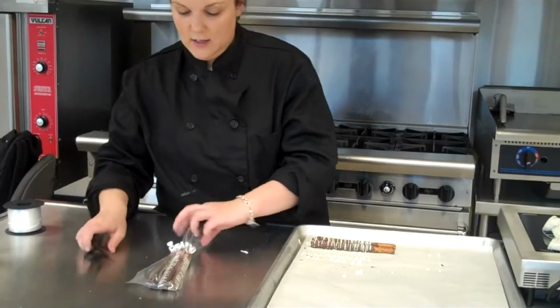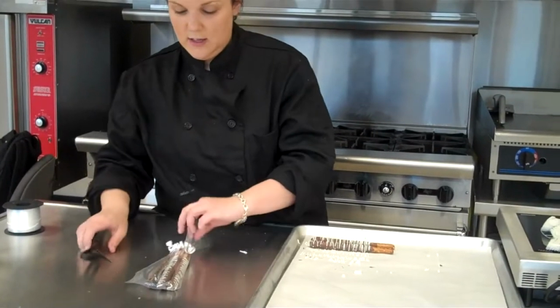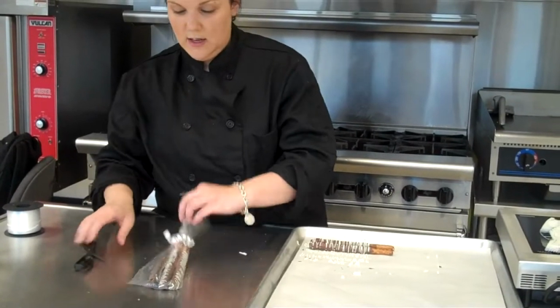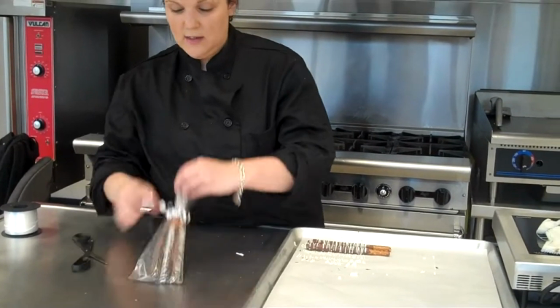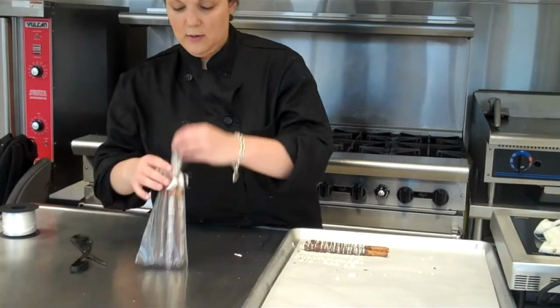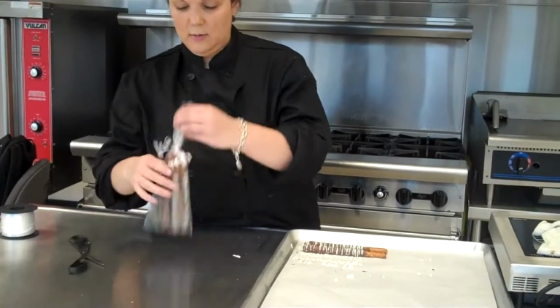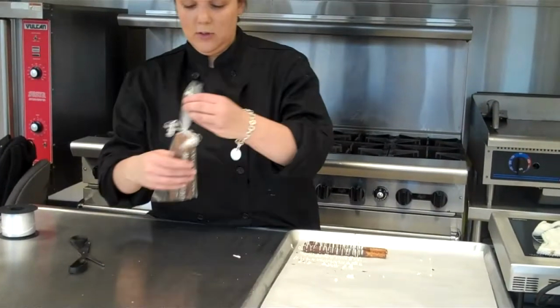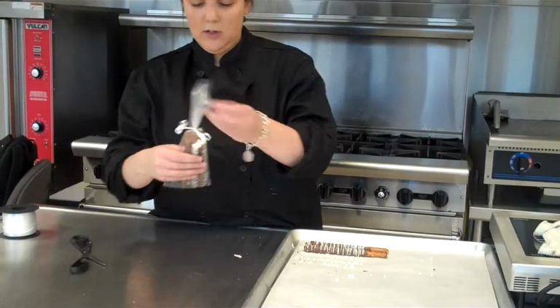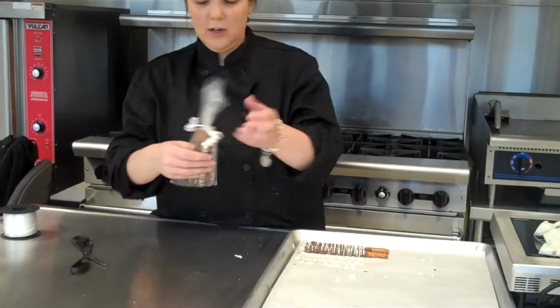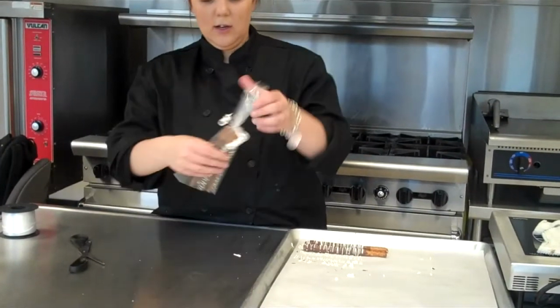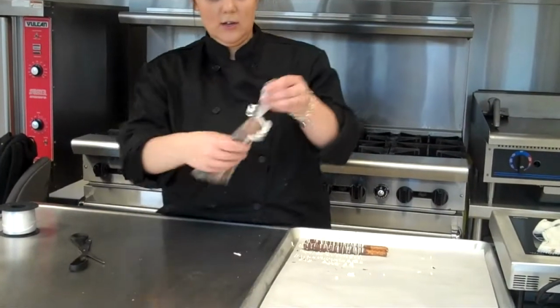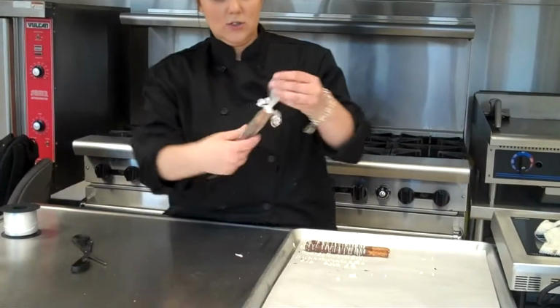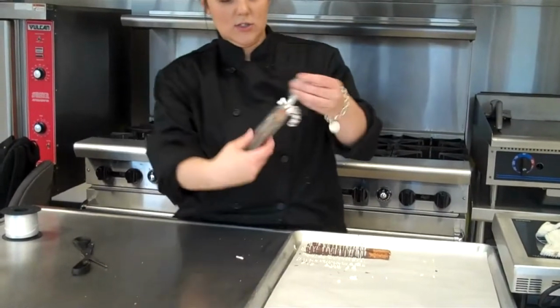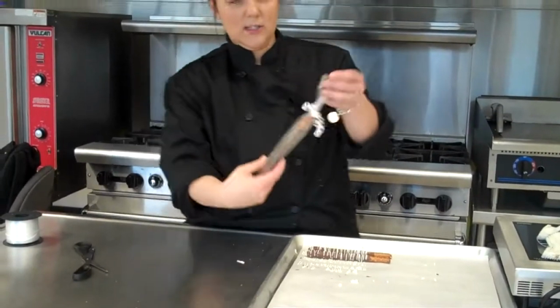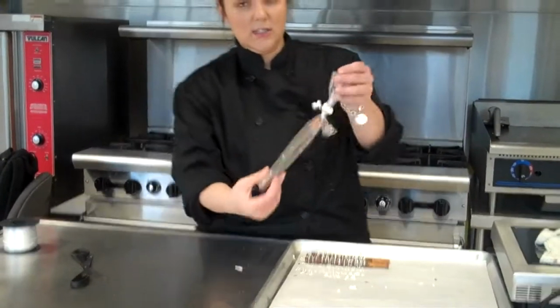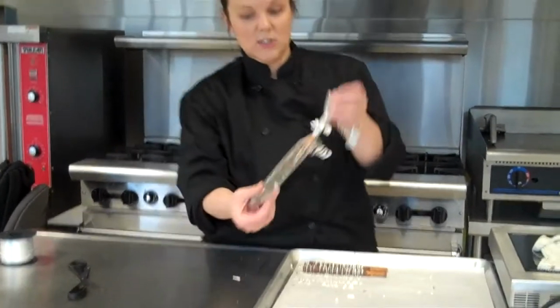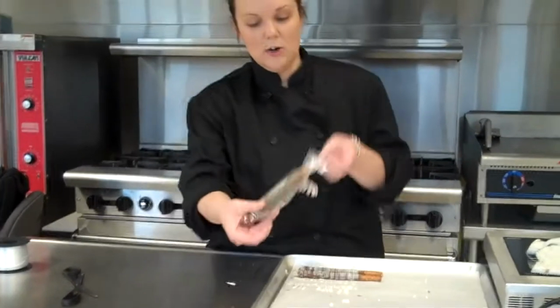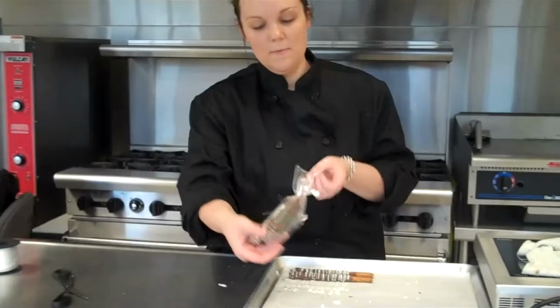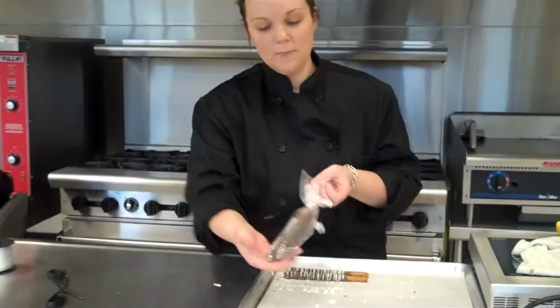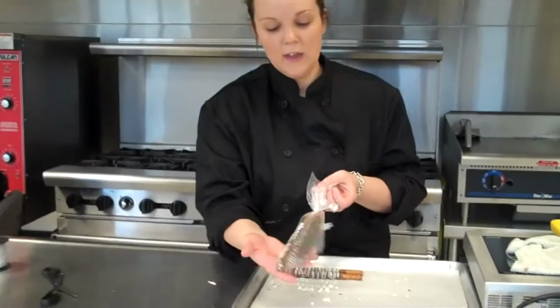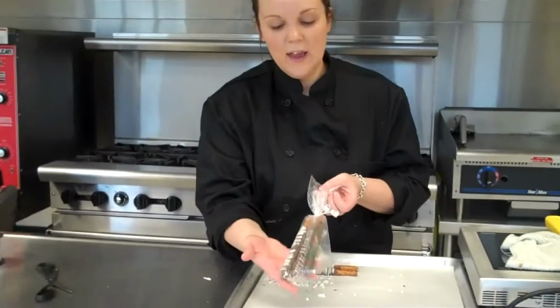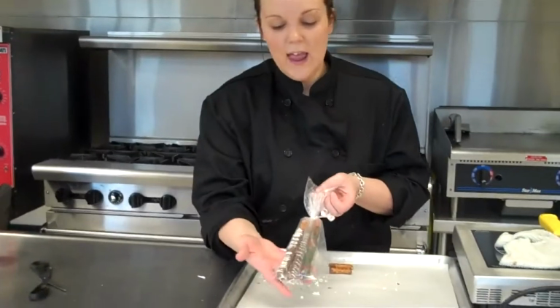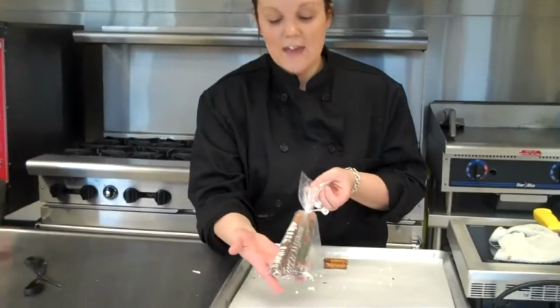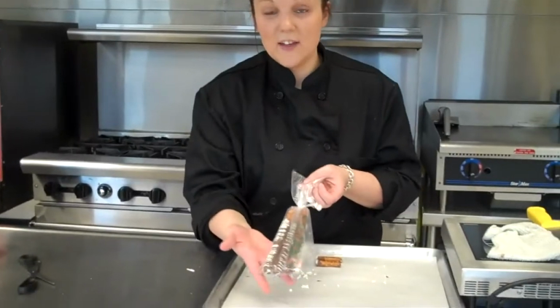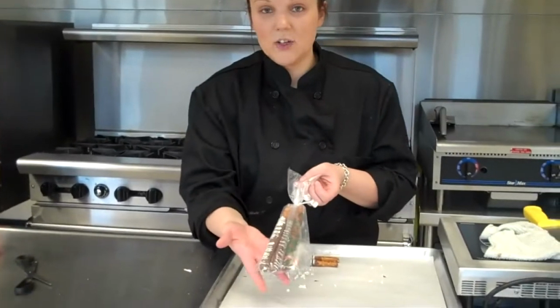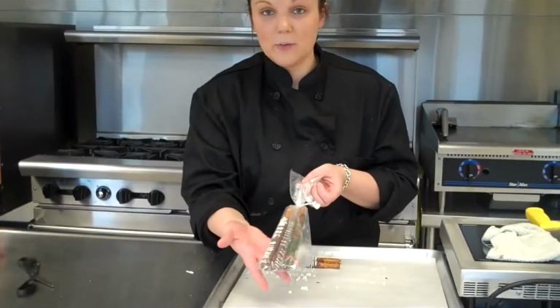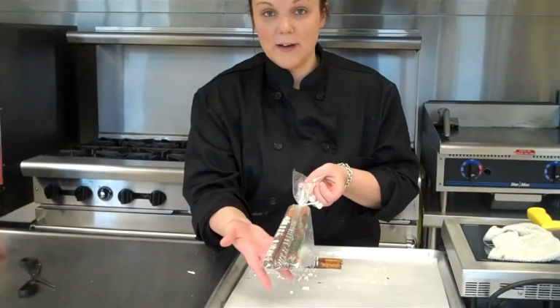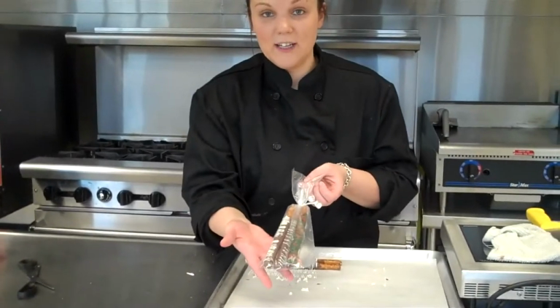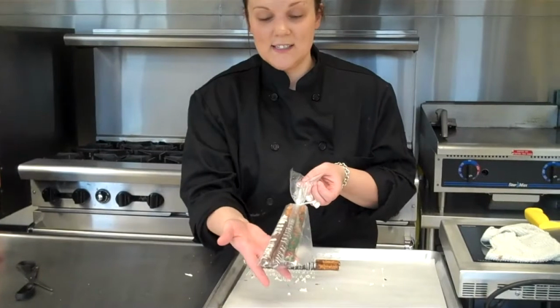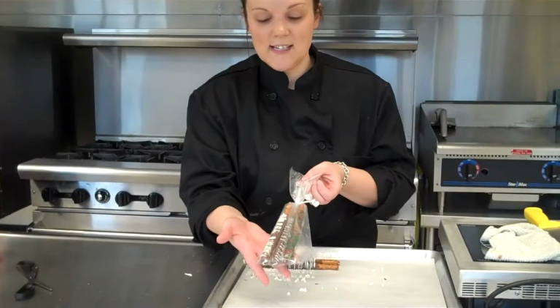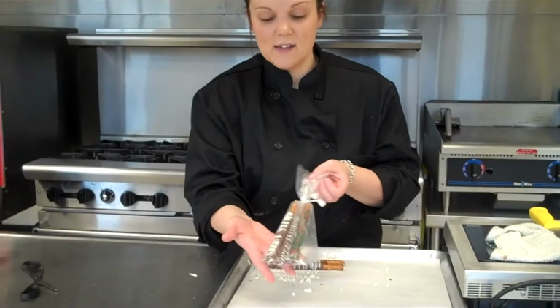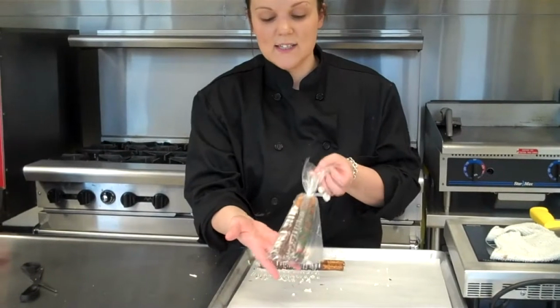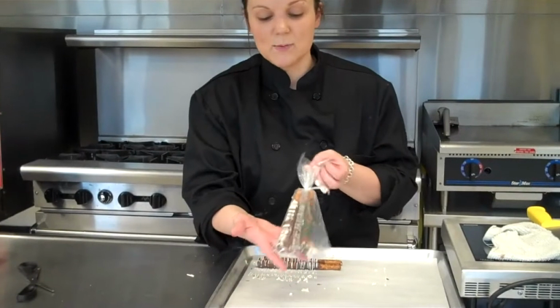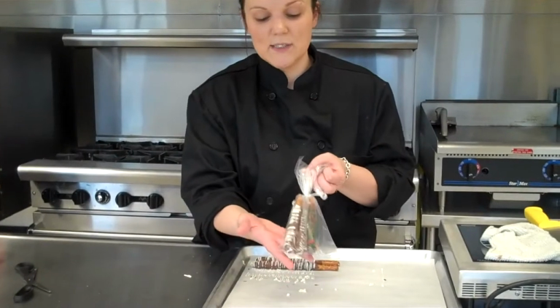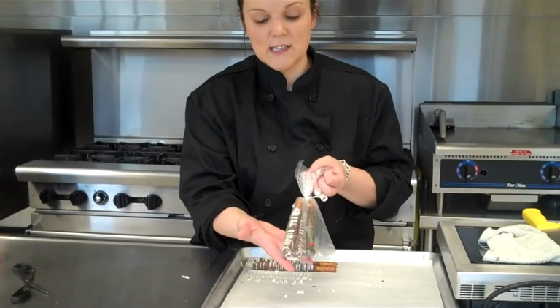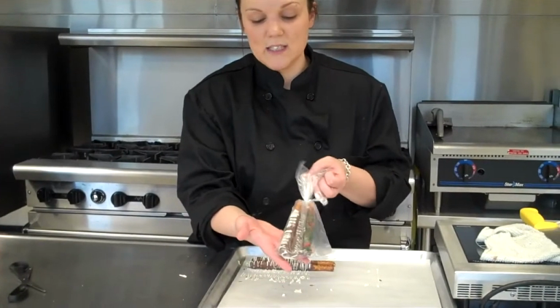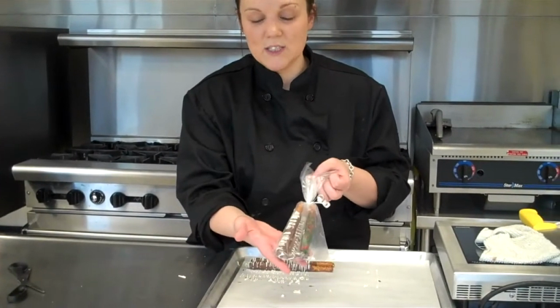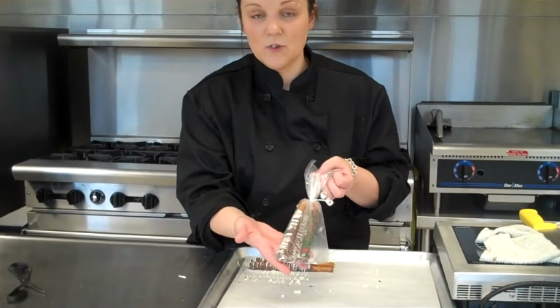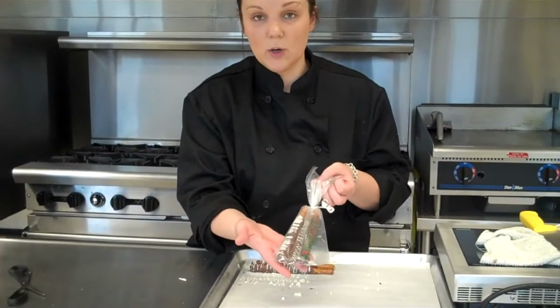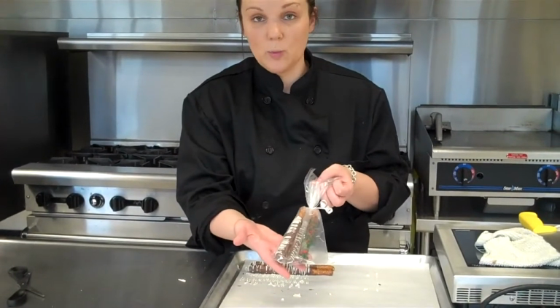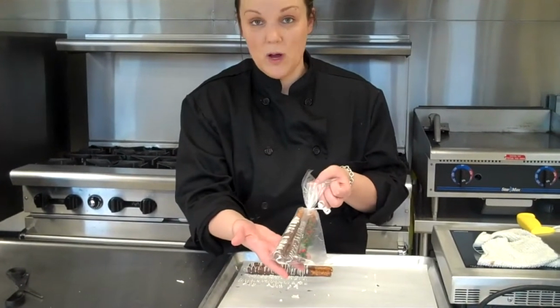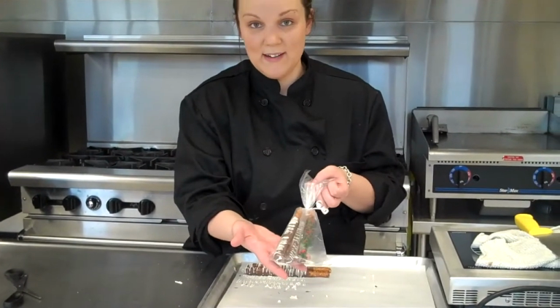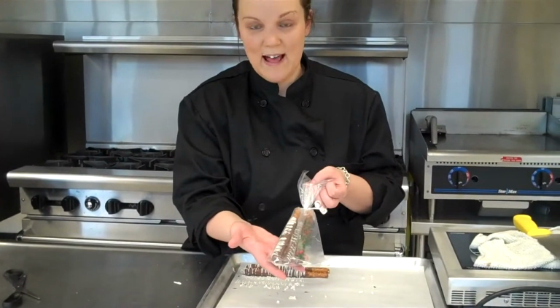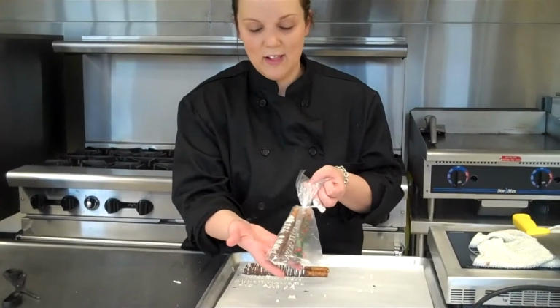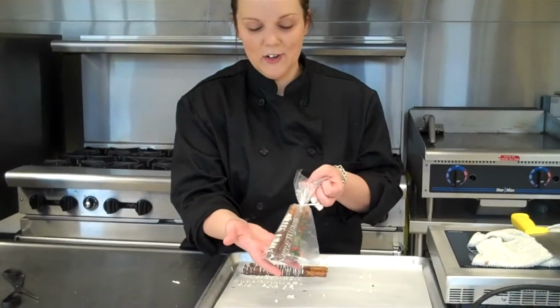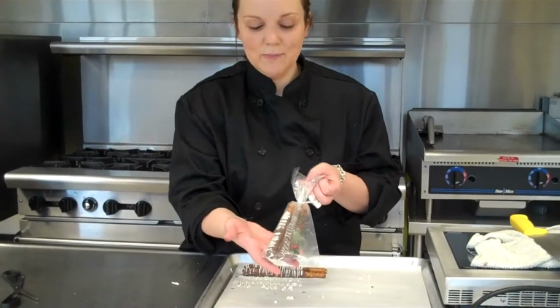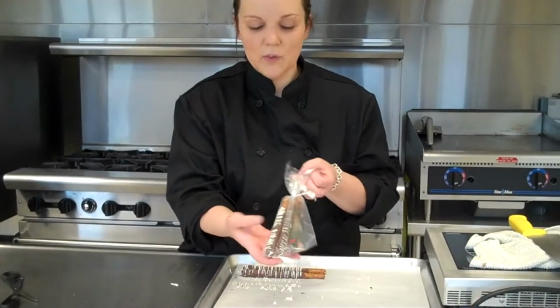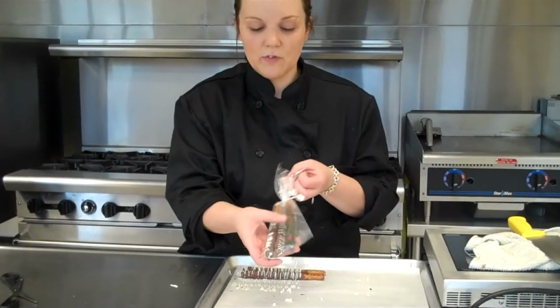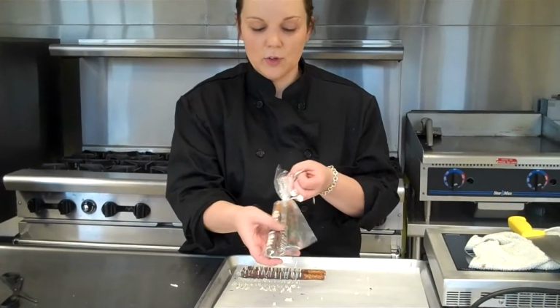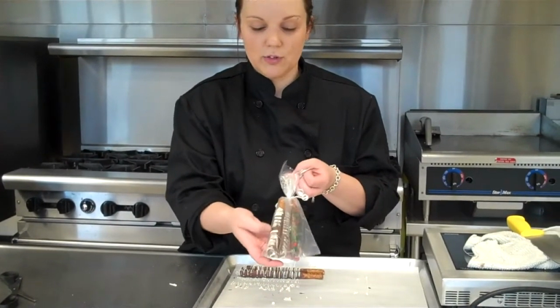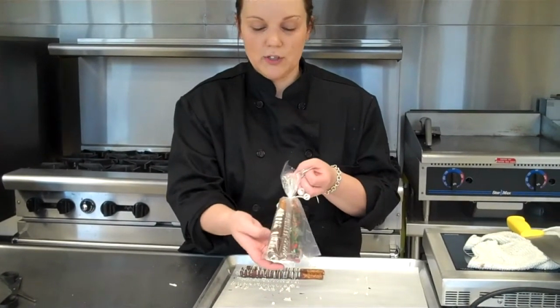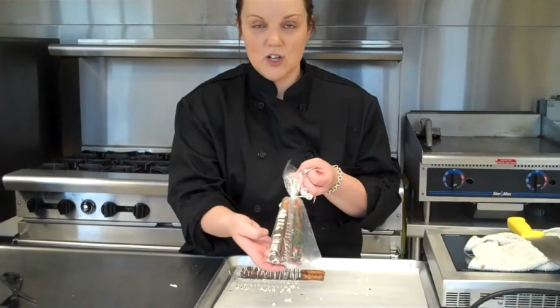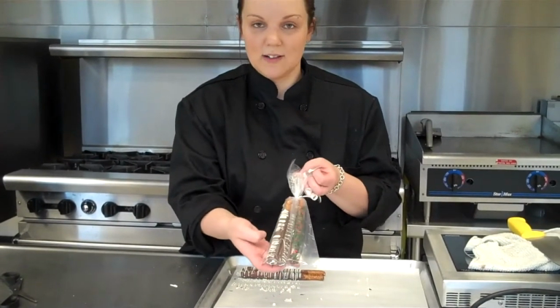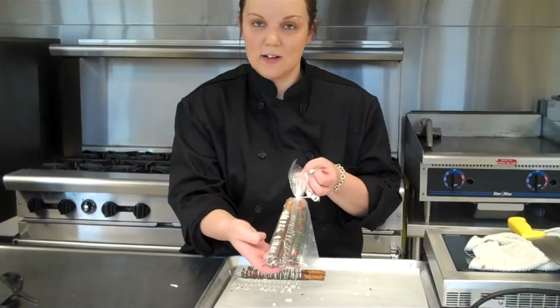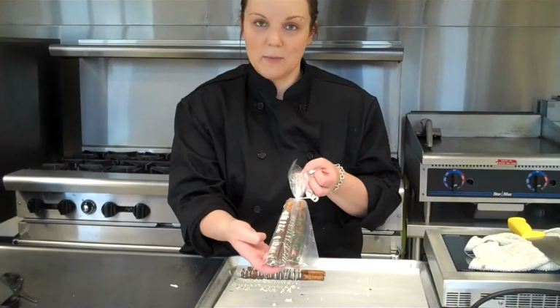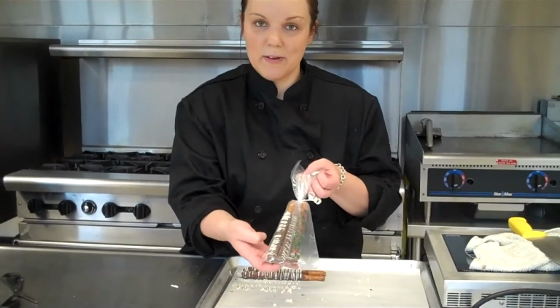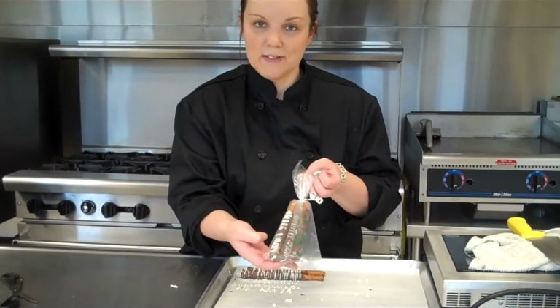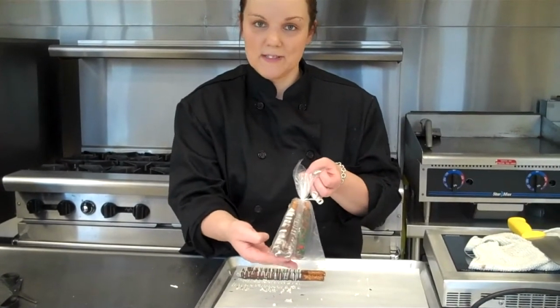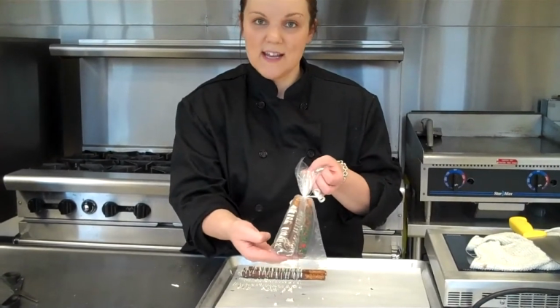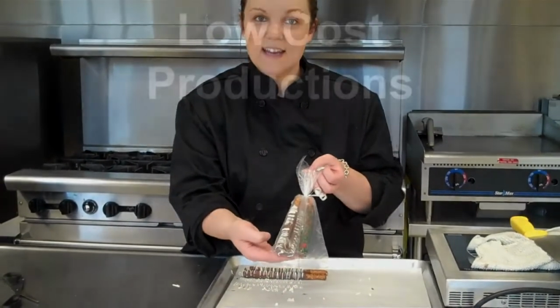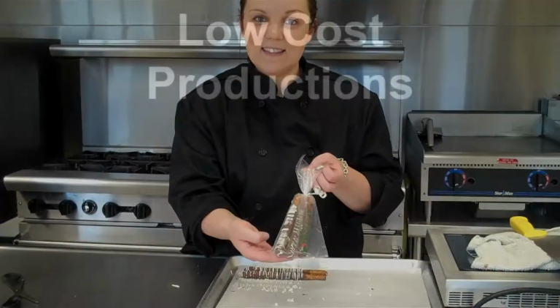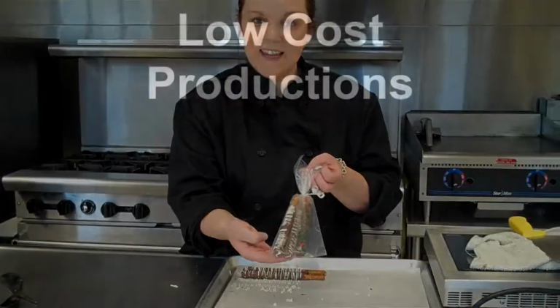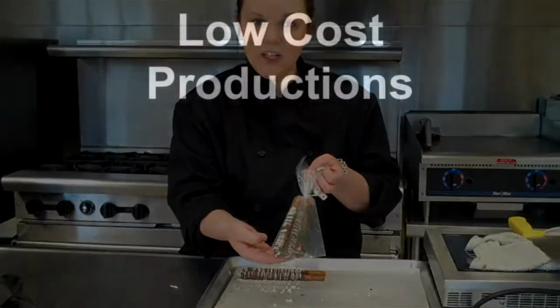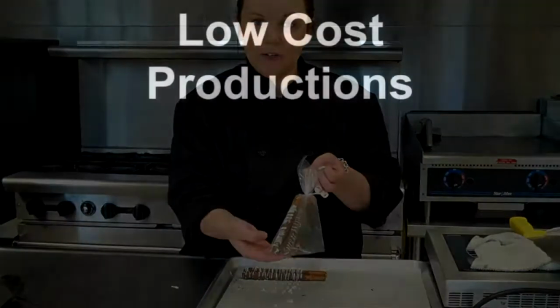And then it will look just like so, and you are ready to sell this. We sell these for $1 for three chocolate covered pretzels. Thank you.